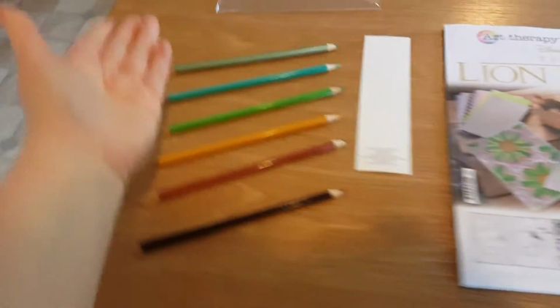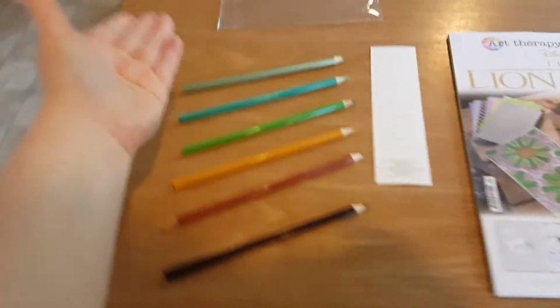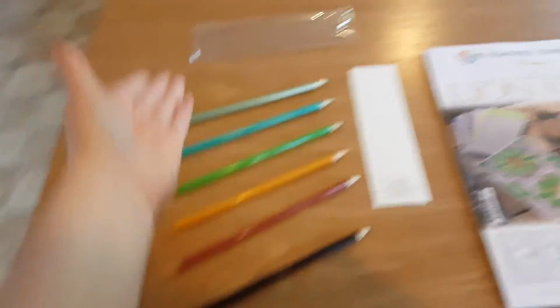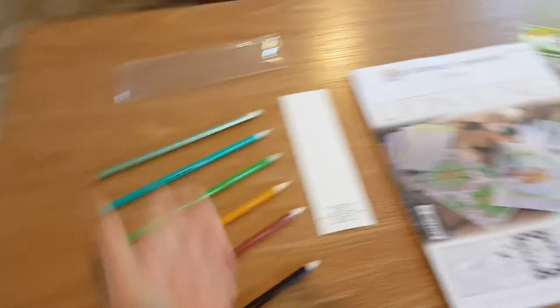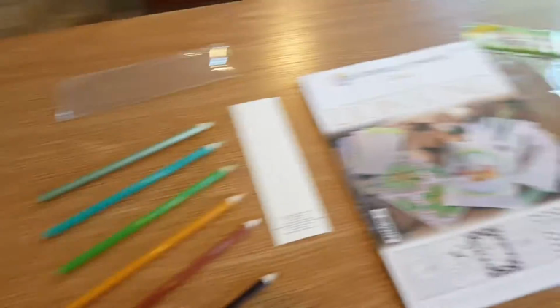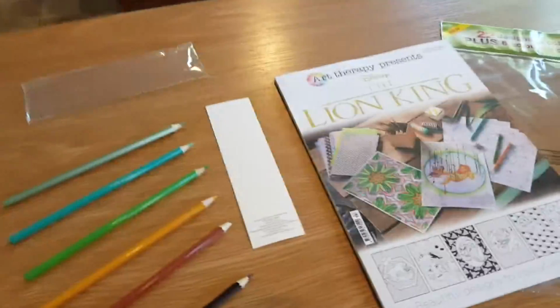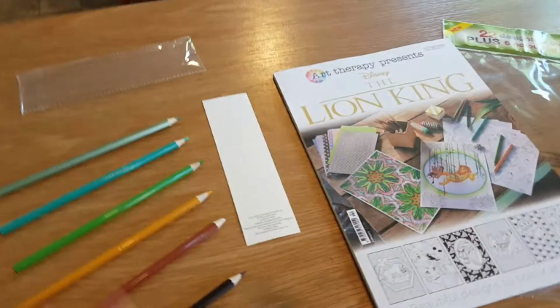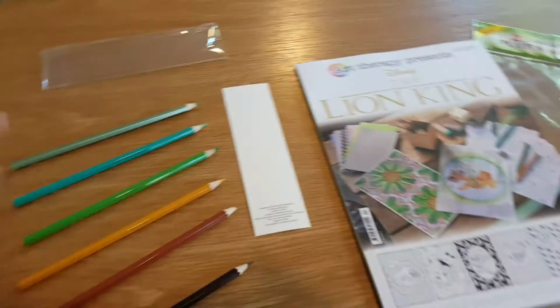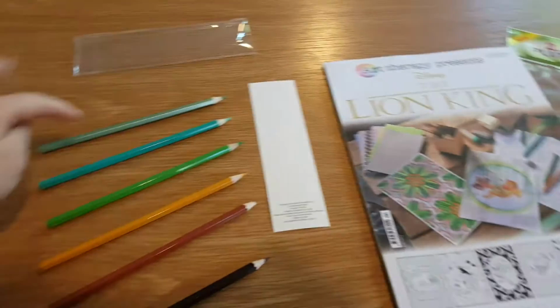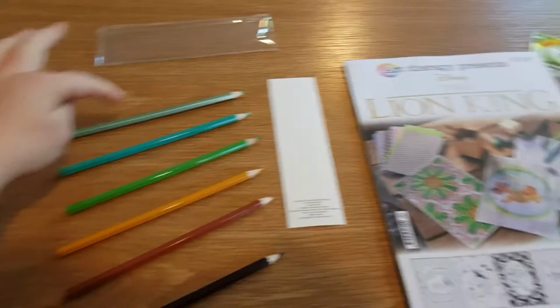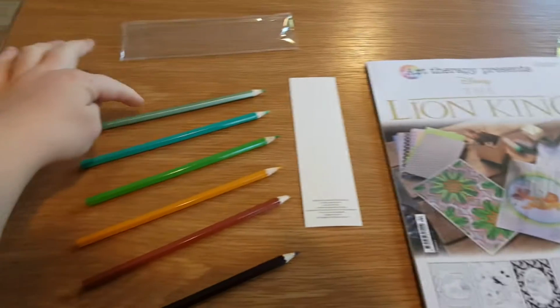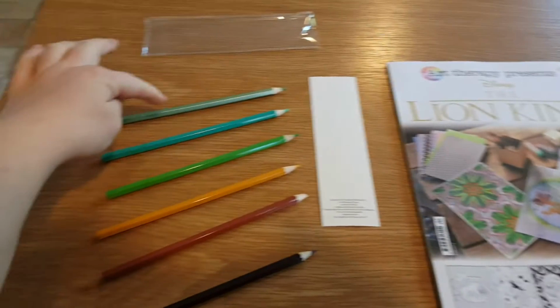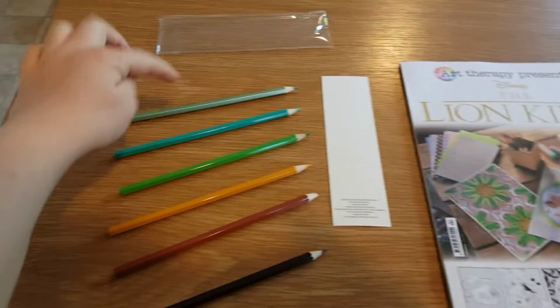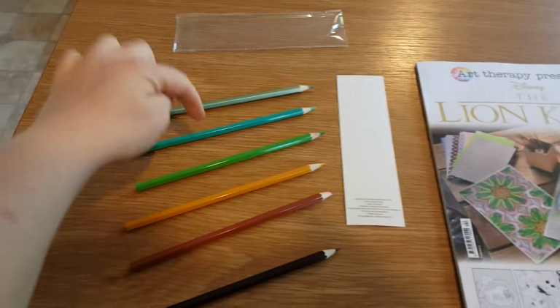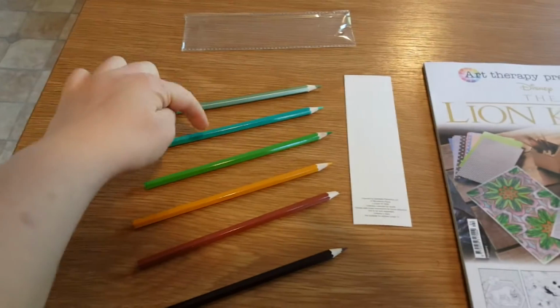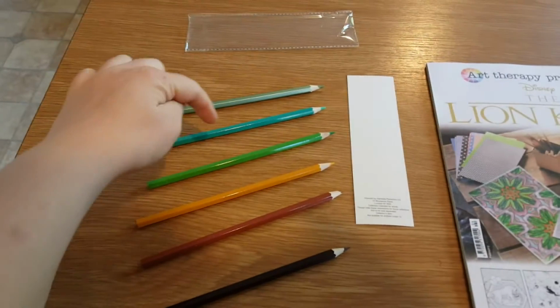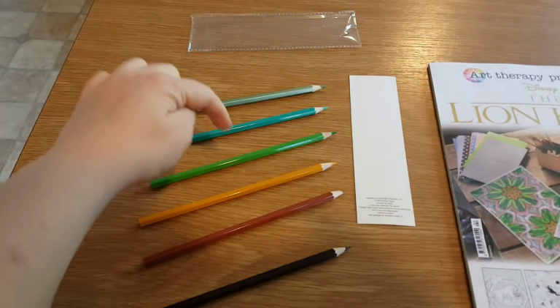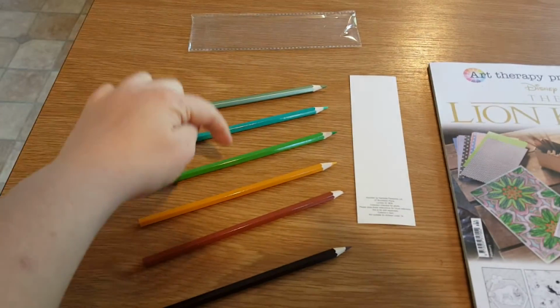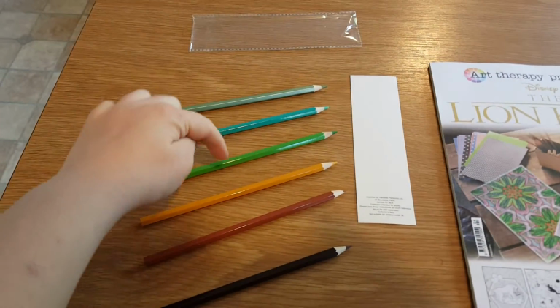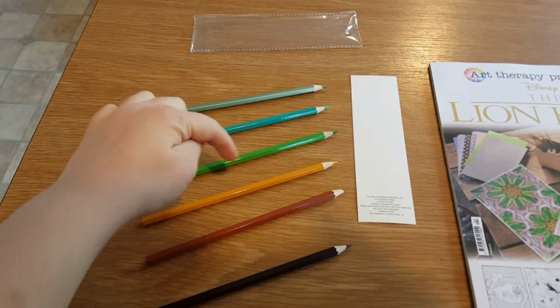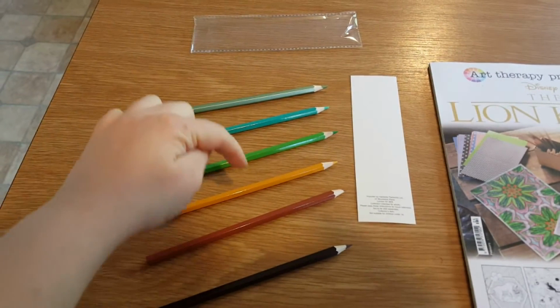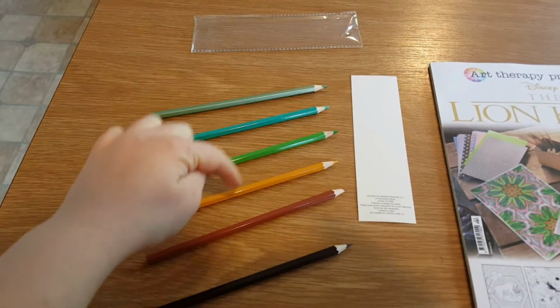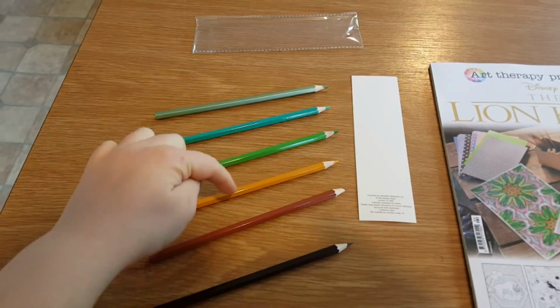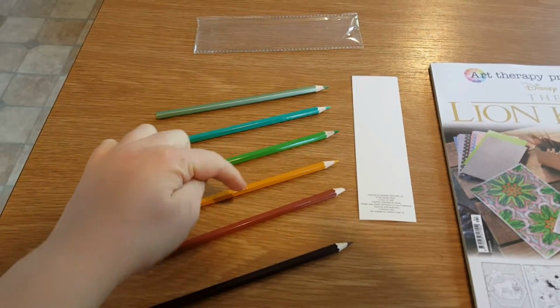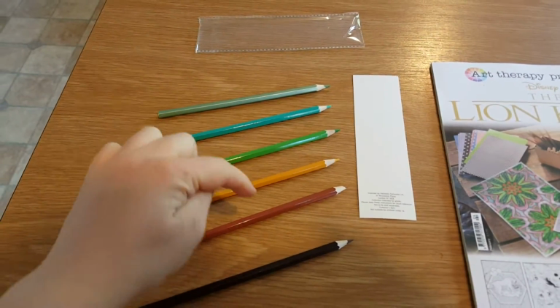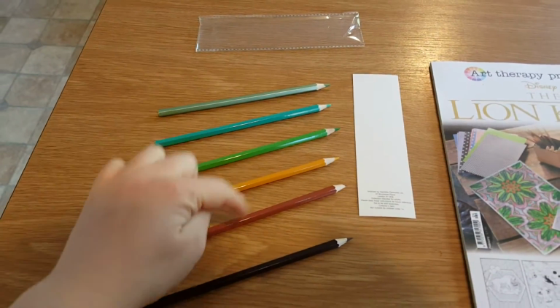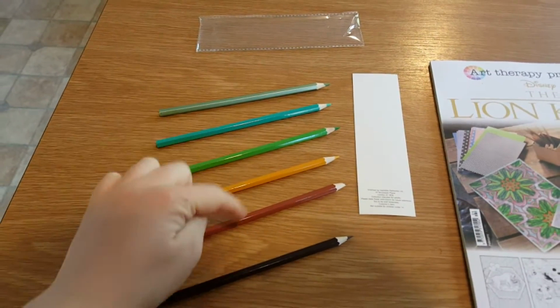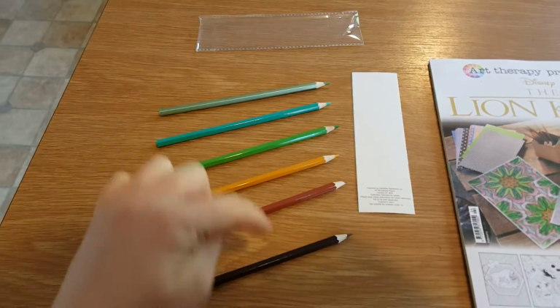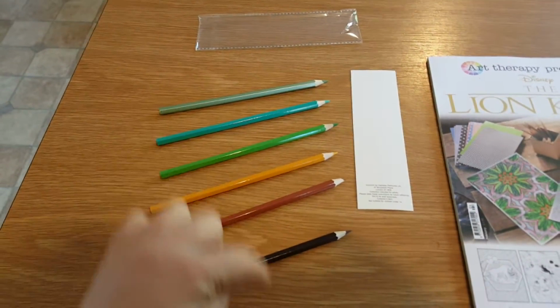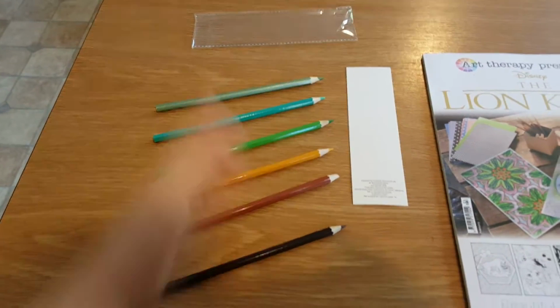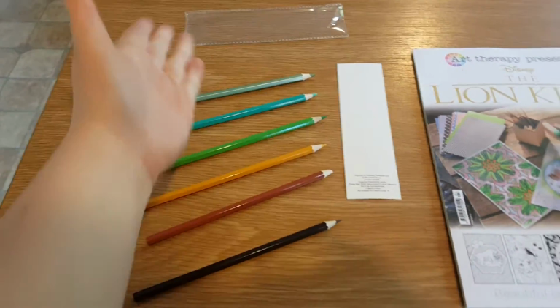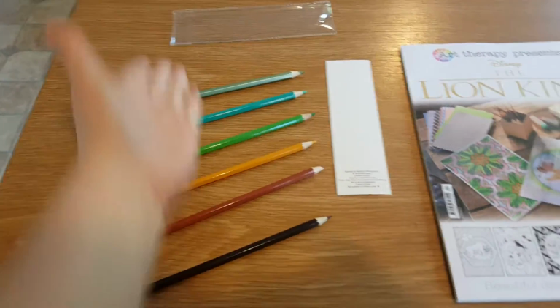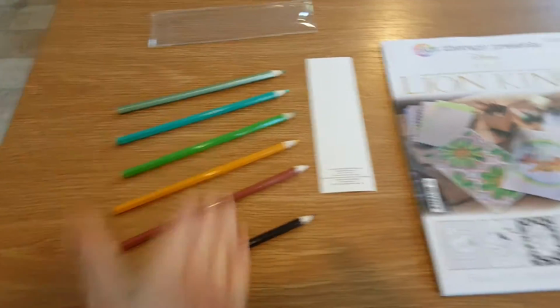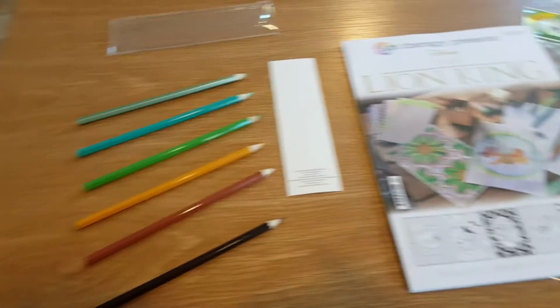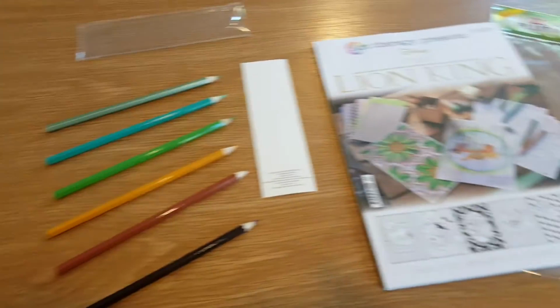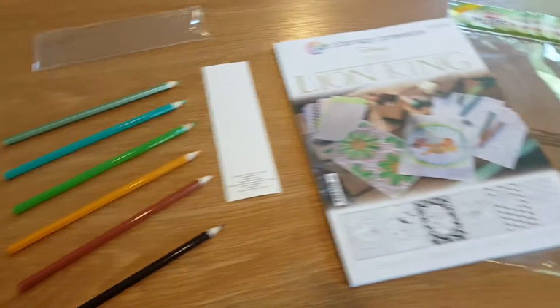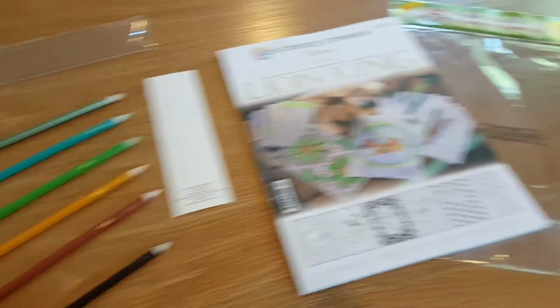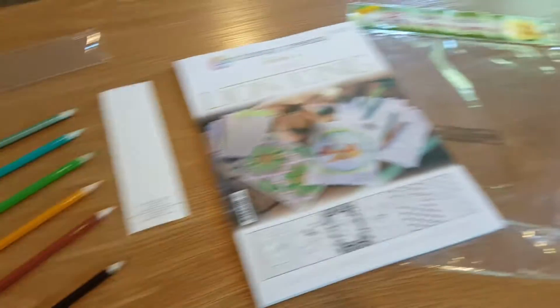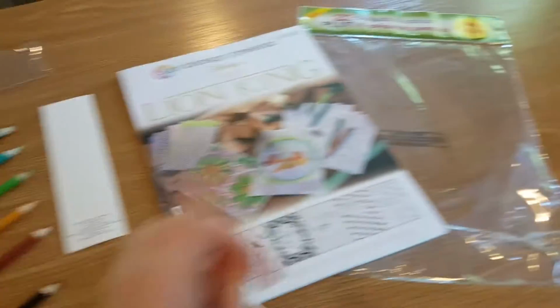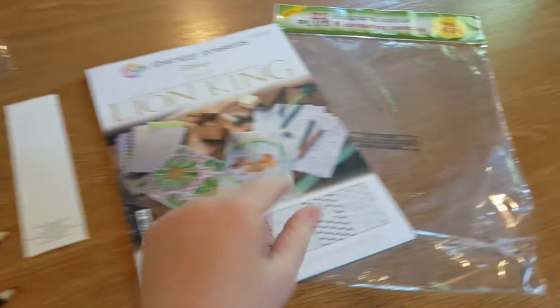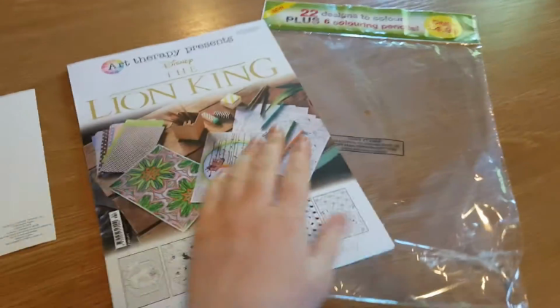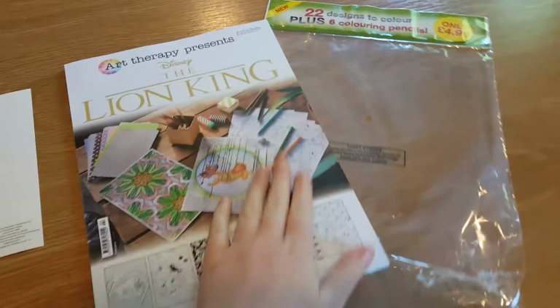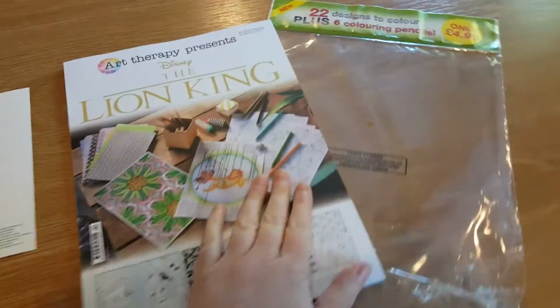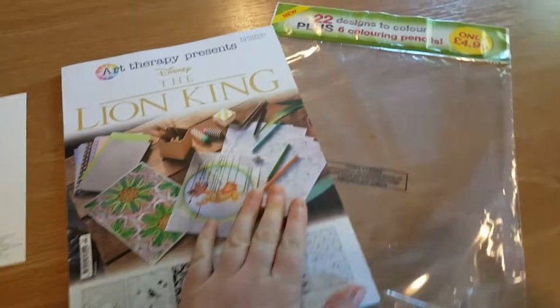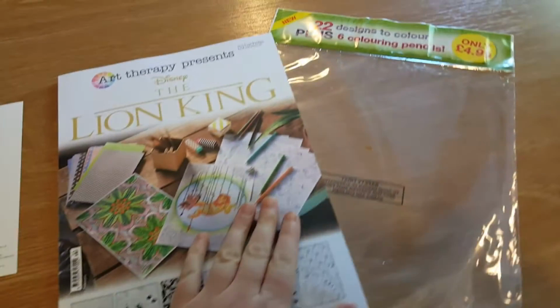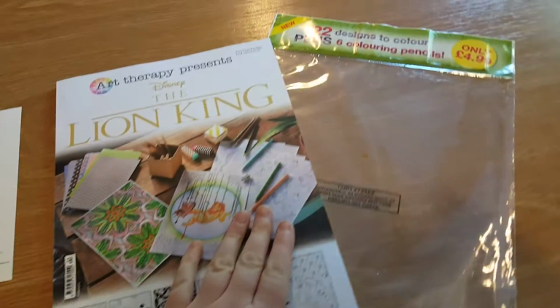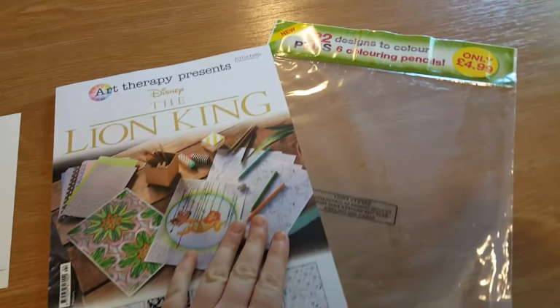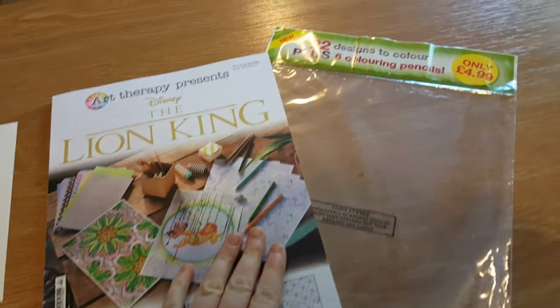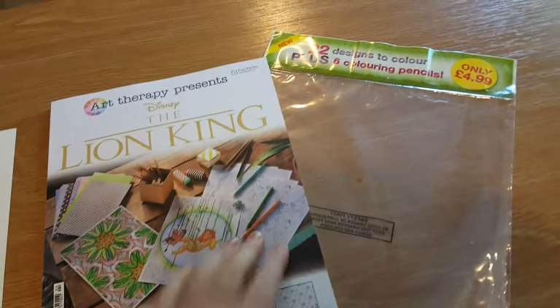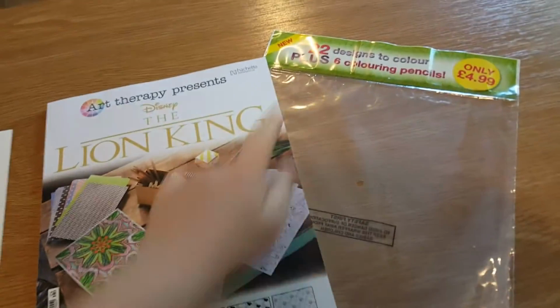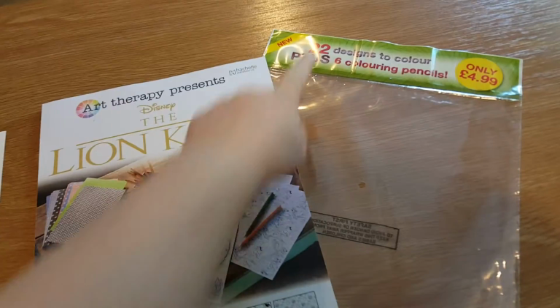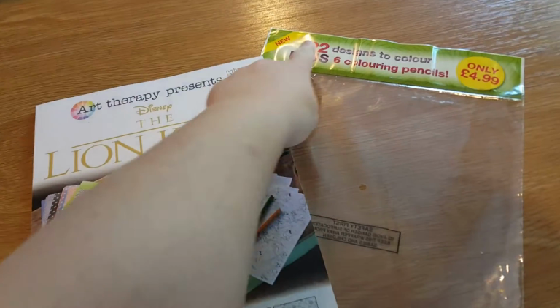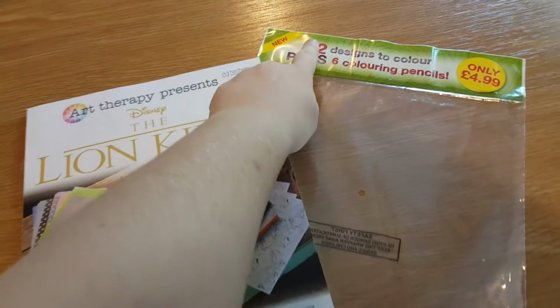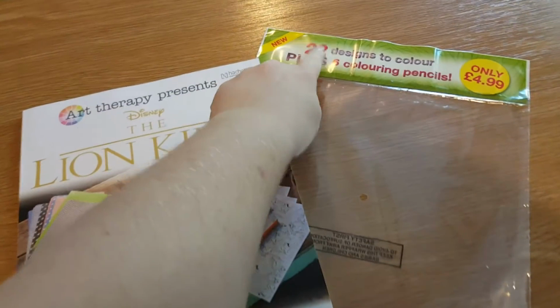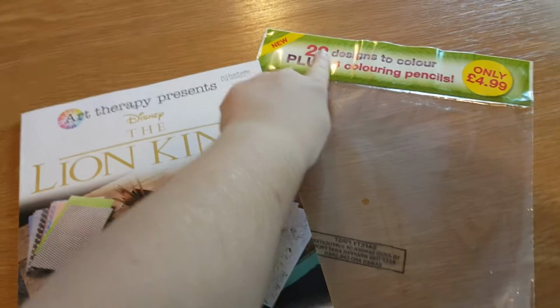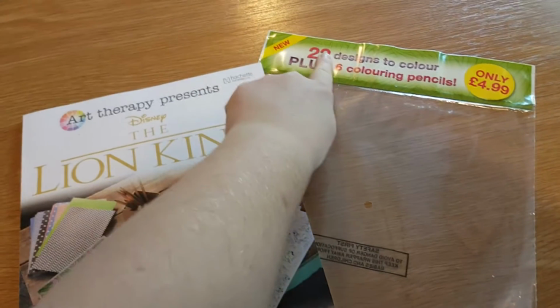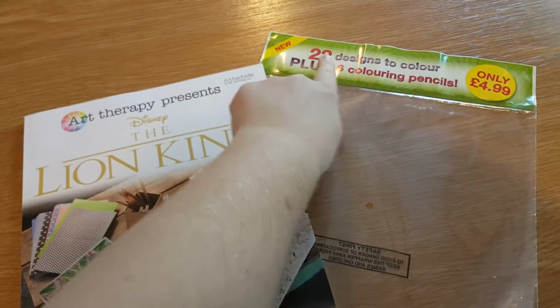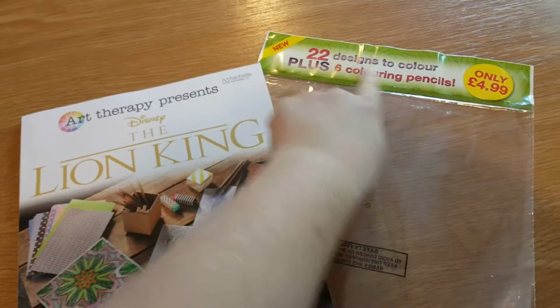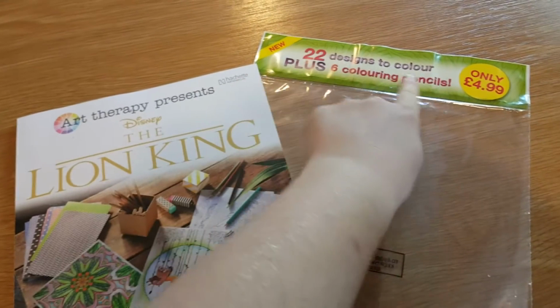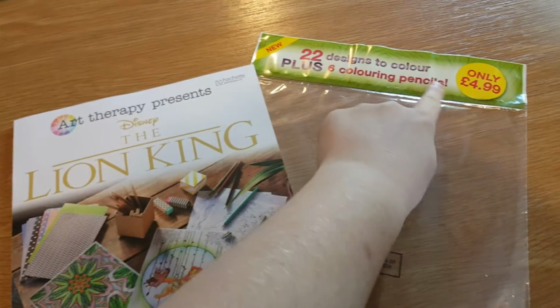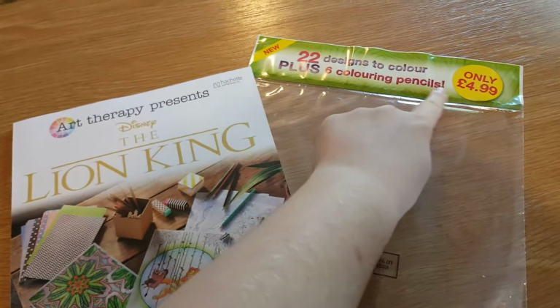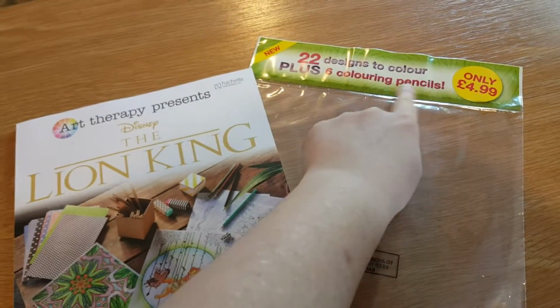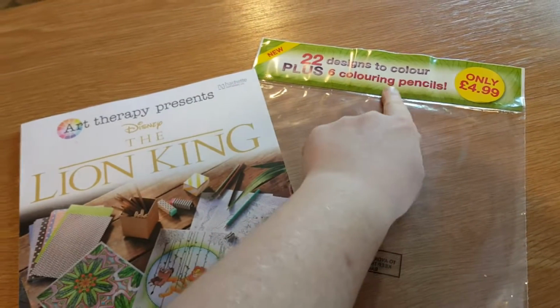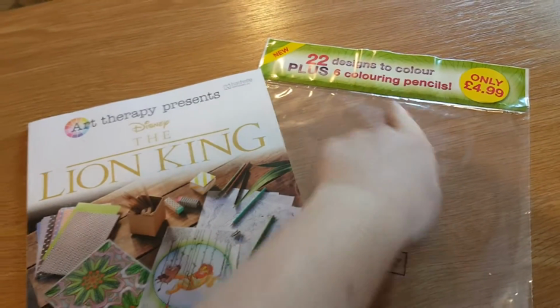With it you get one, two, three, four, five, six pencils and 22 designs to colour.